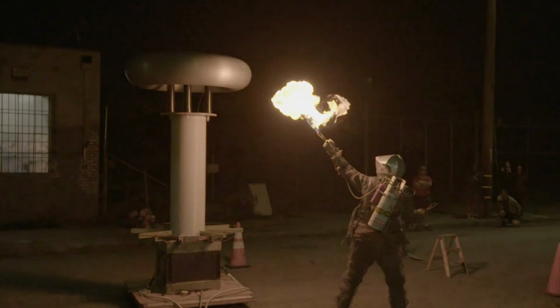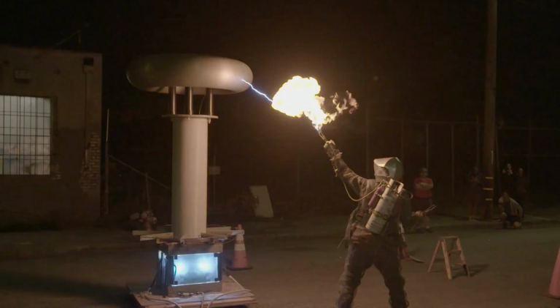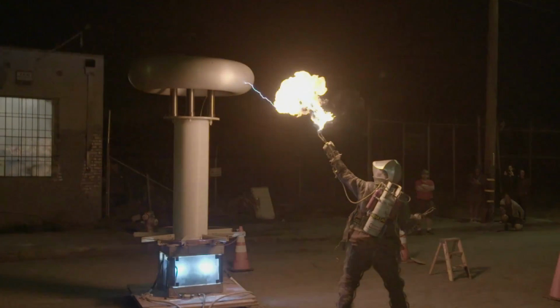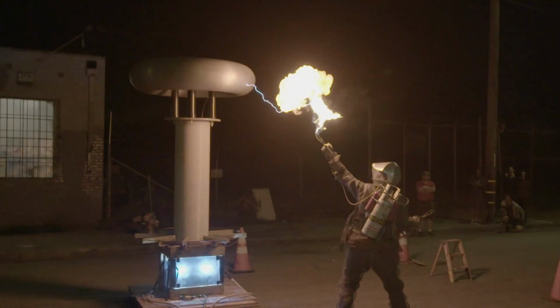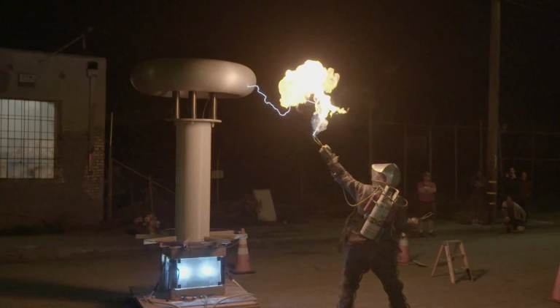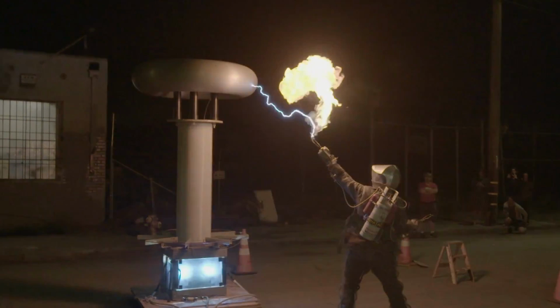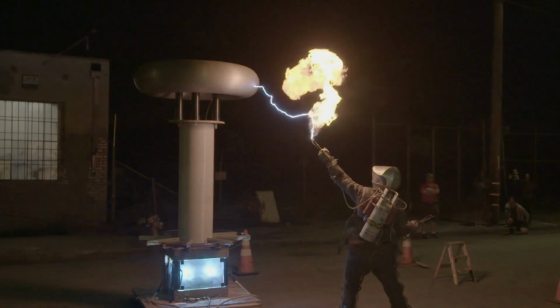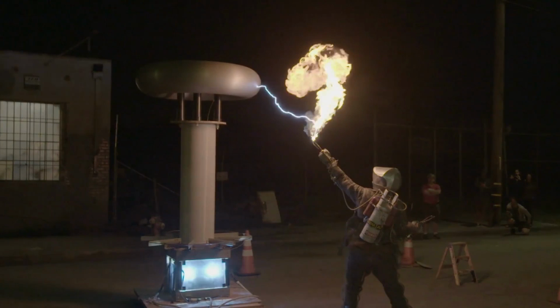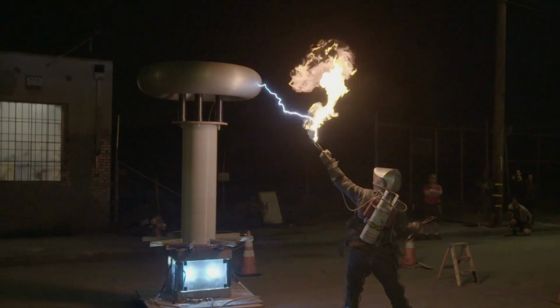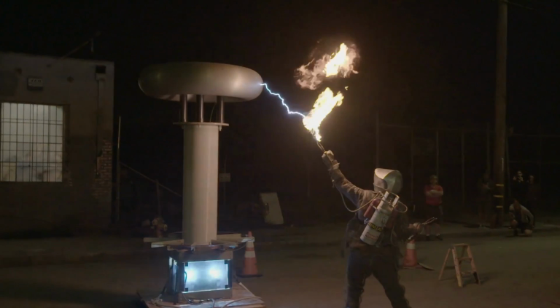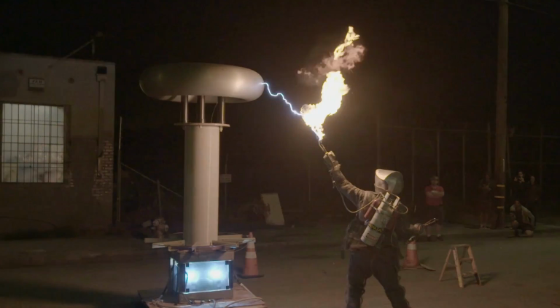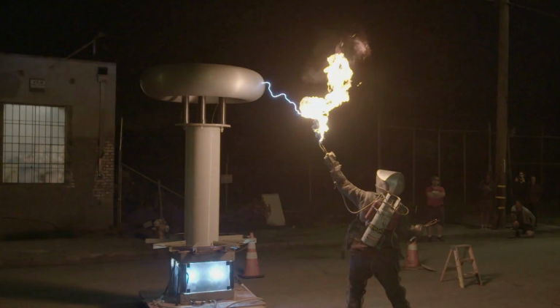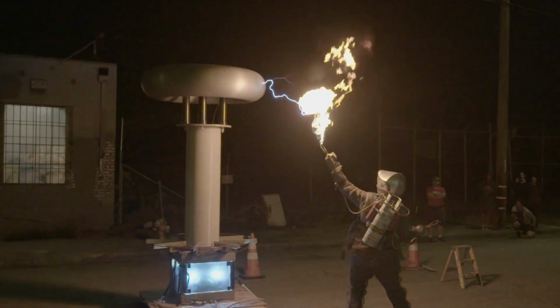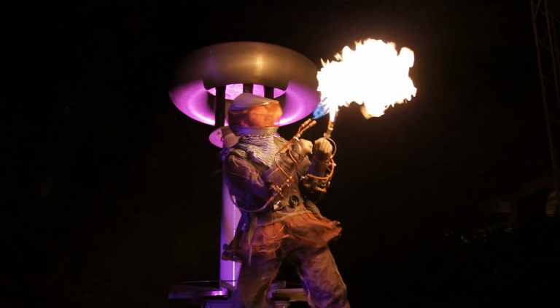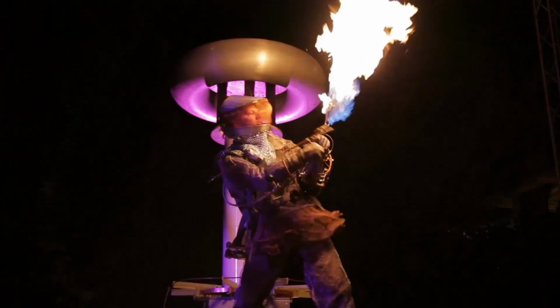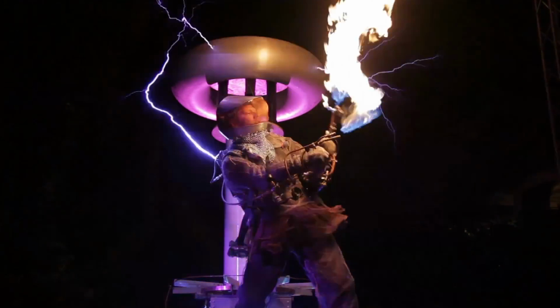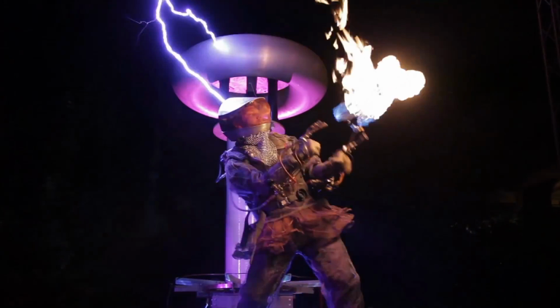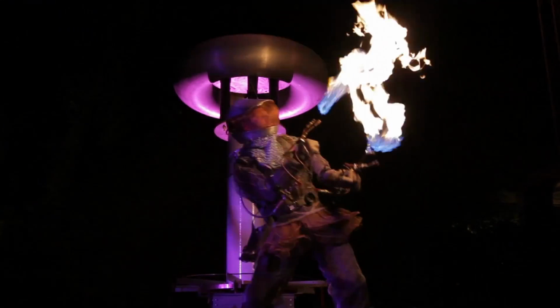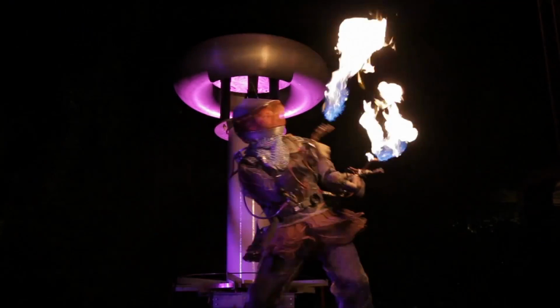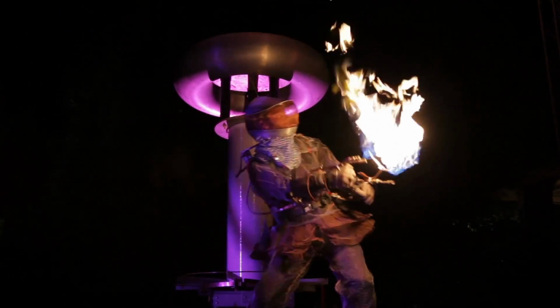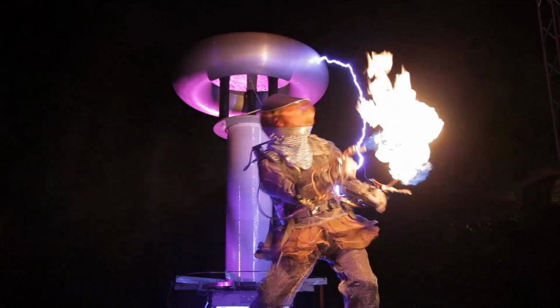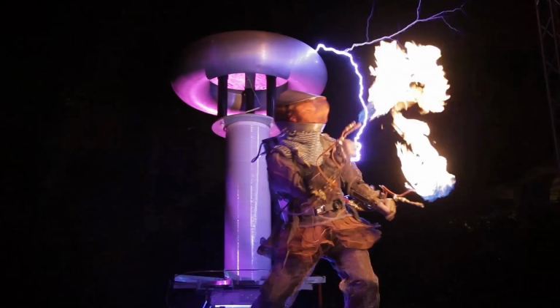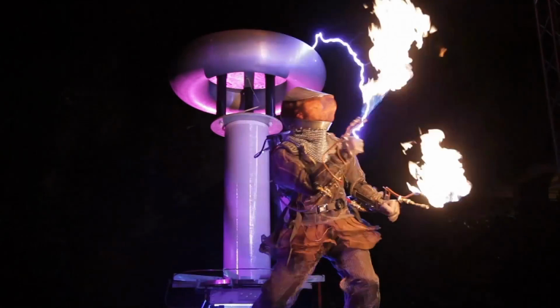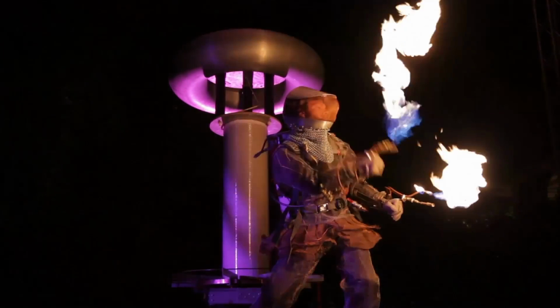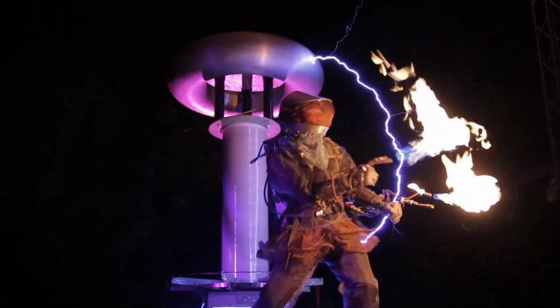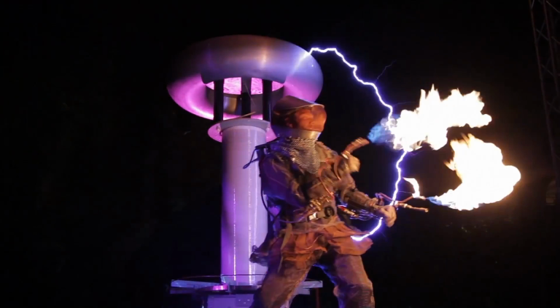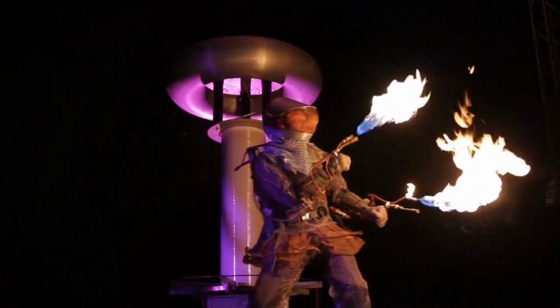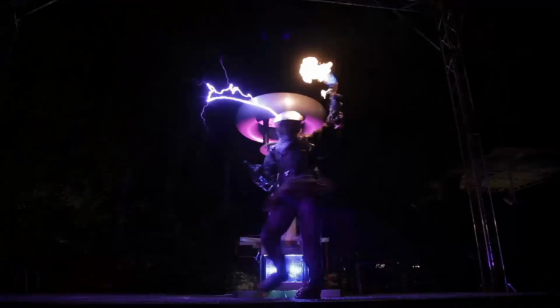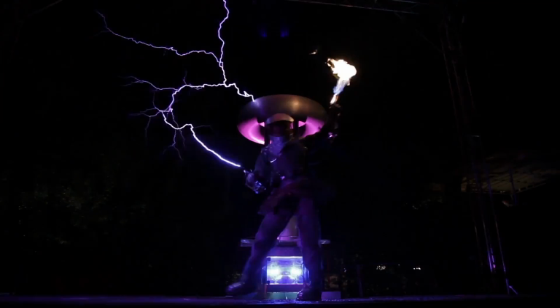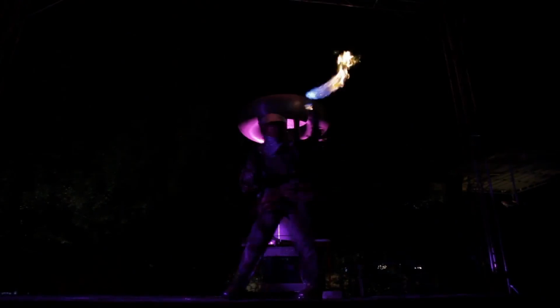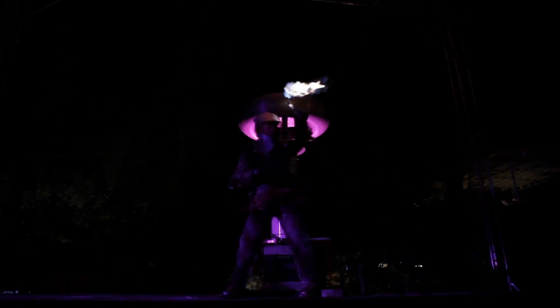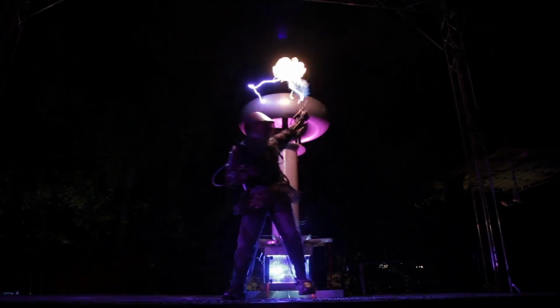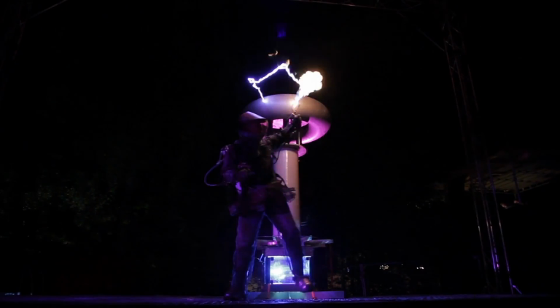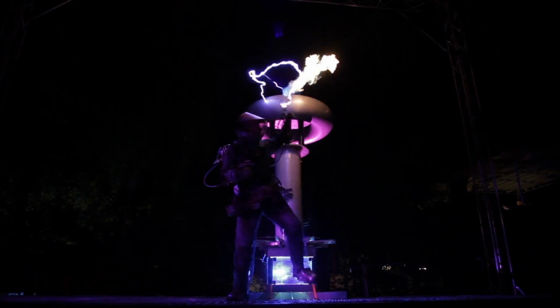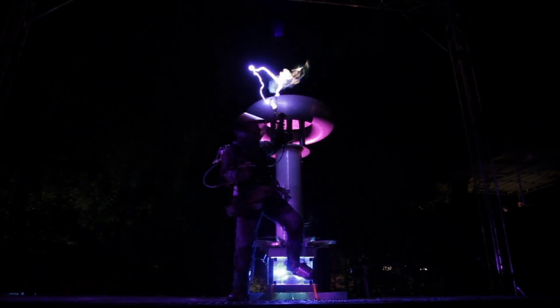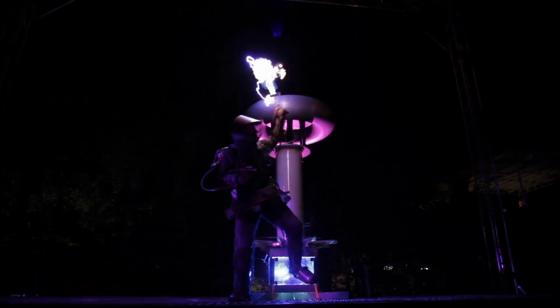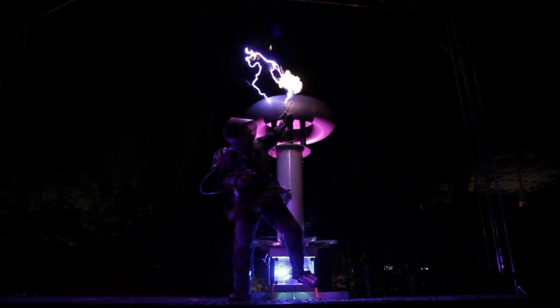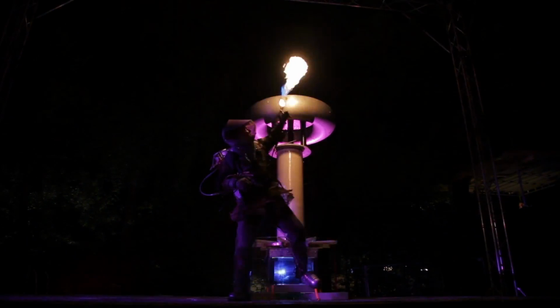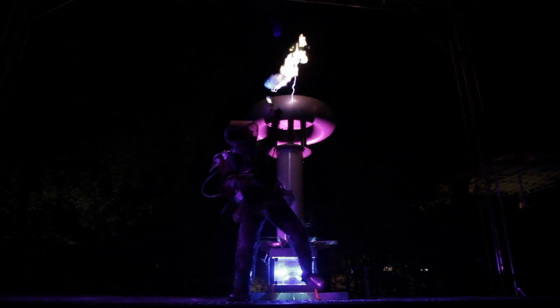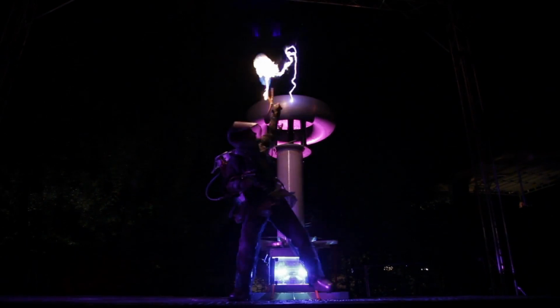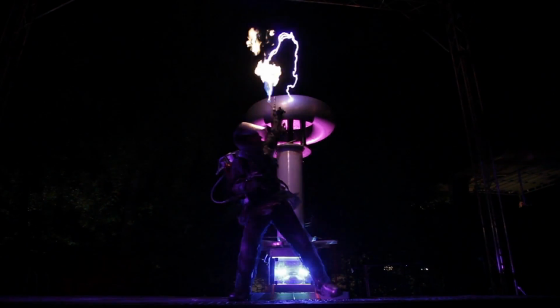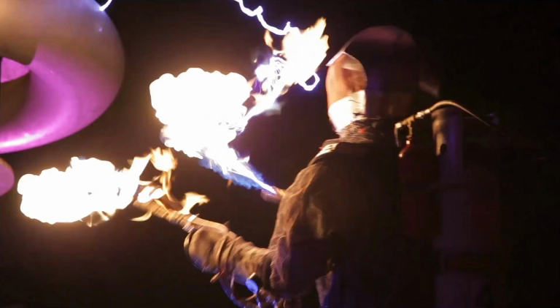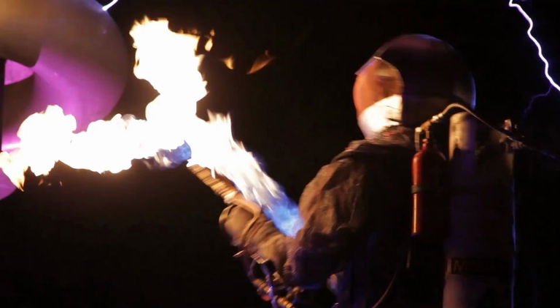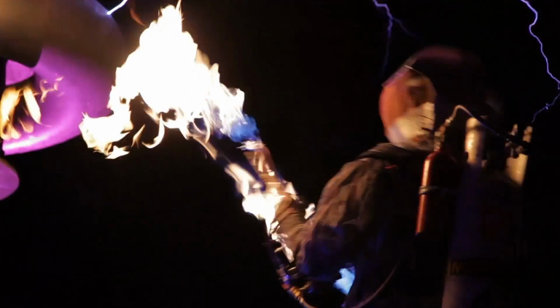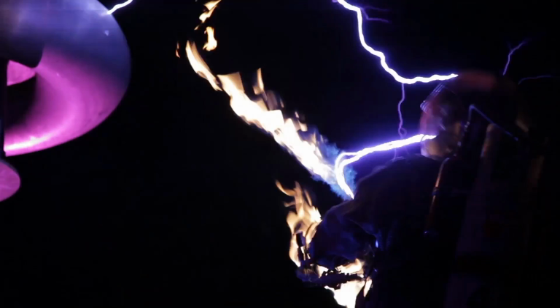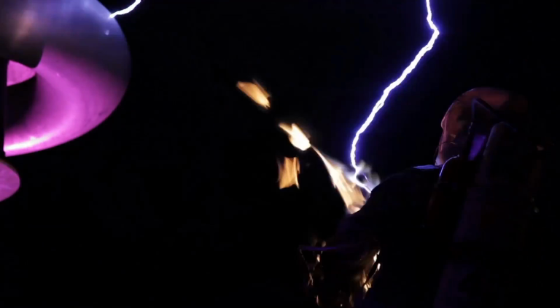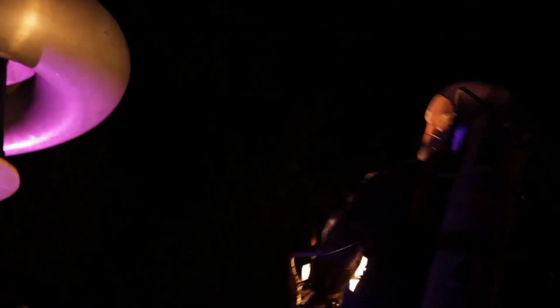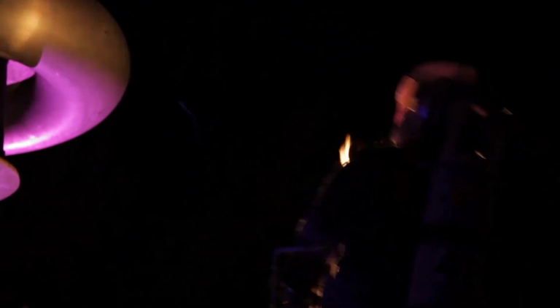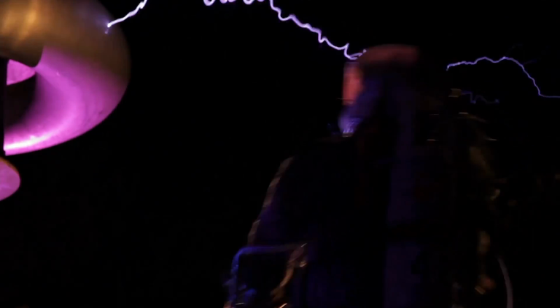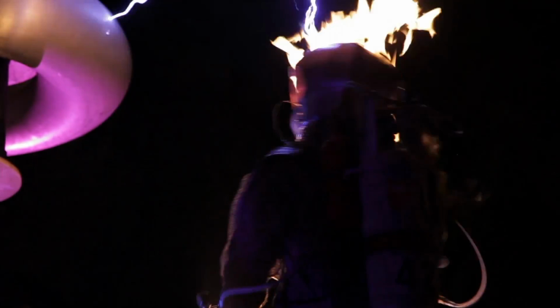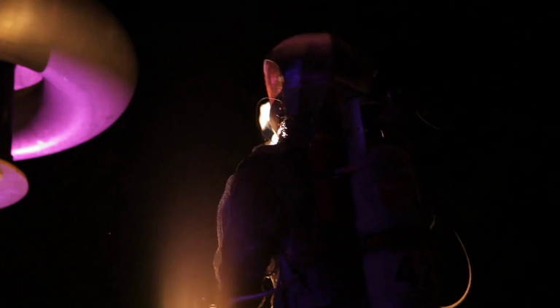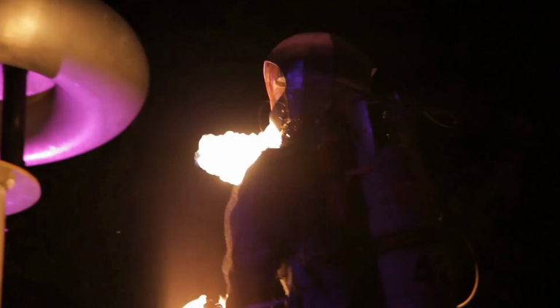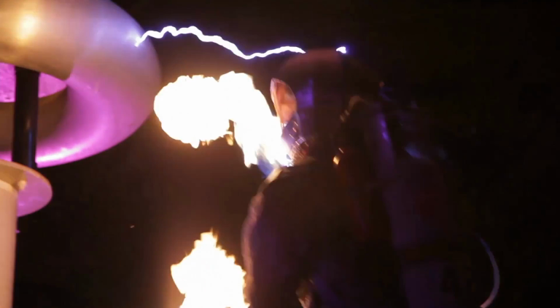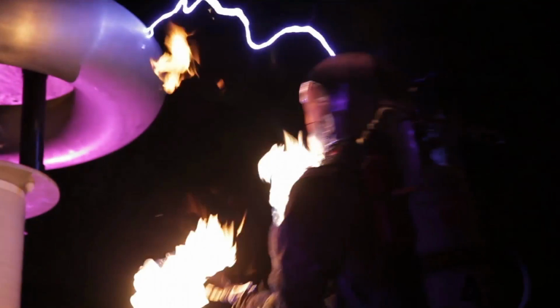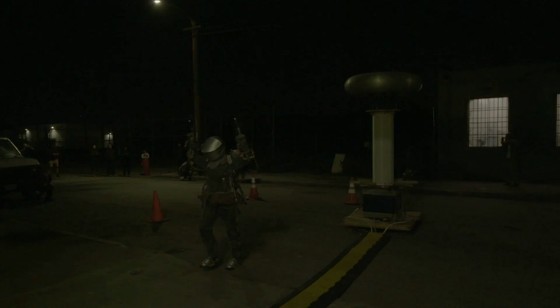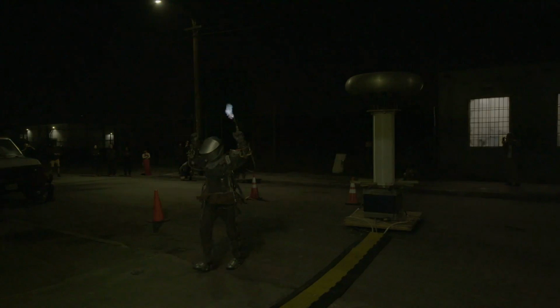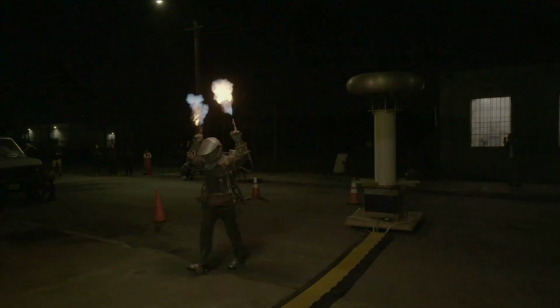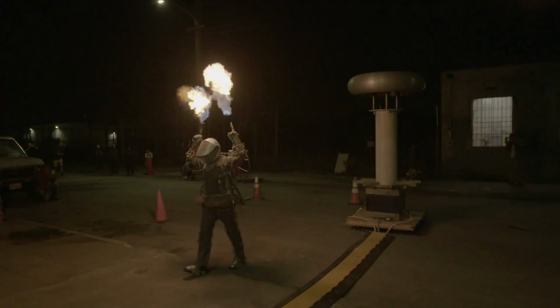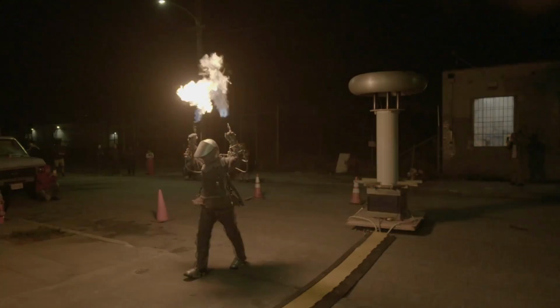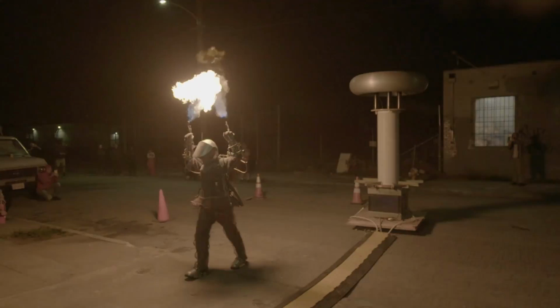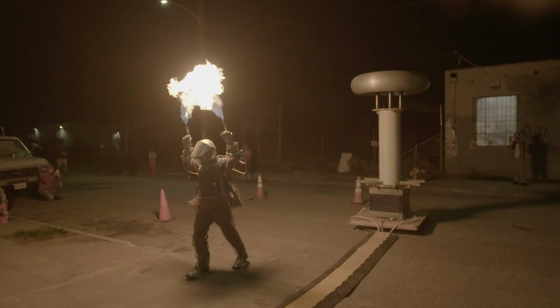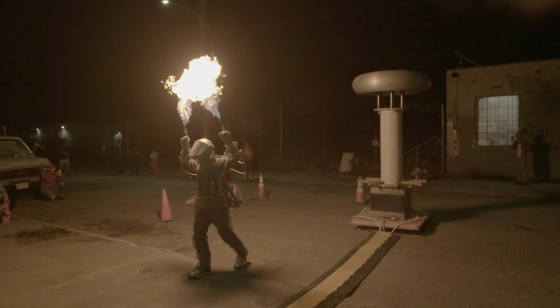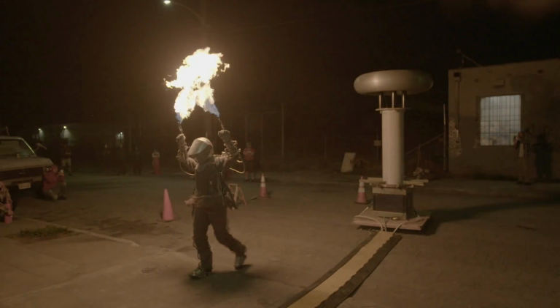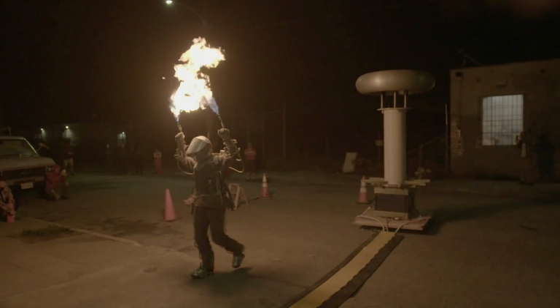Today we're dropping in on my old friend Jerry. By day he works for a major public utility. By night he builds Tesla coils and flamethrowers strapped to his arms.